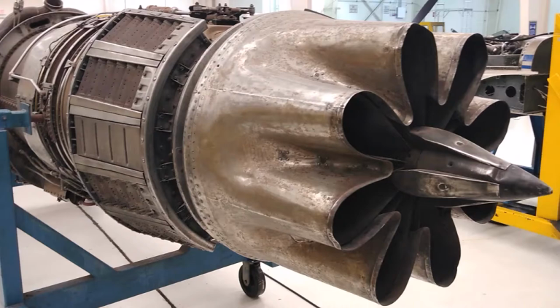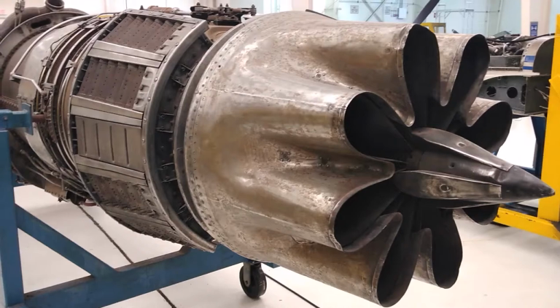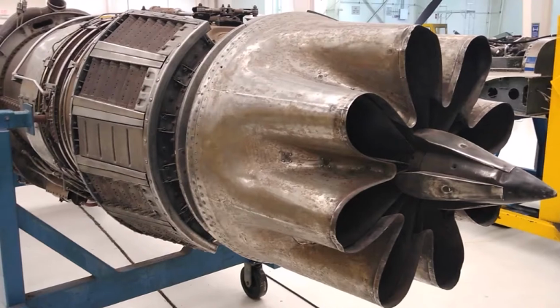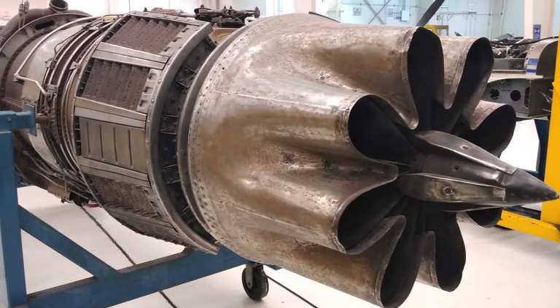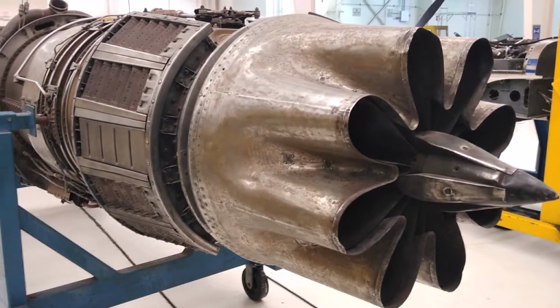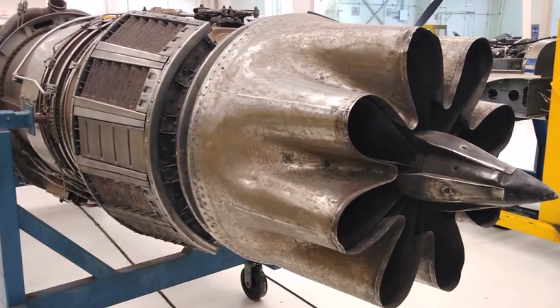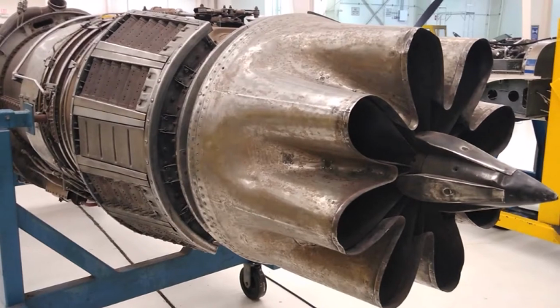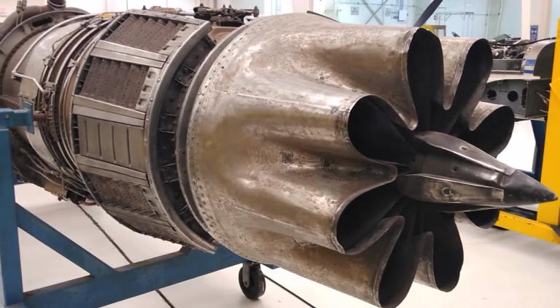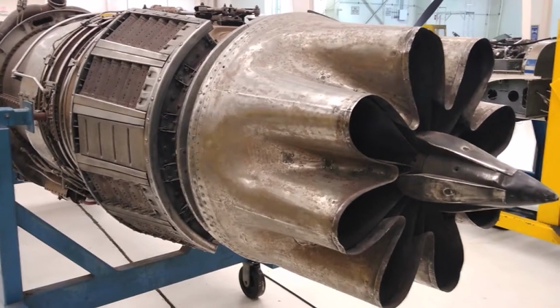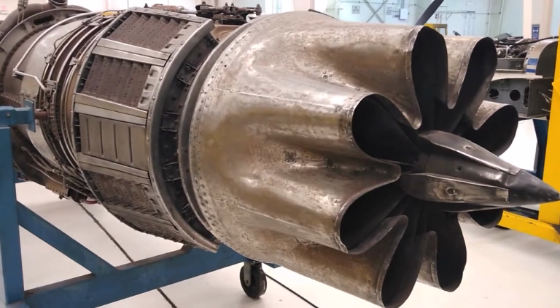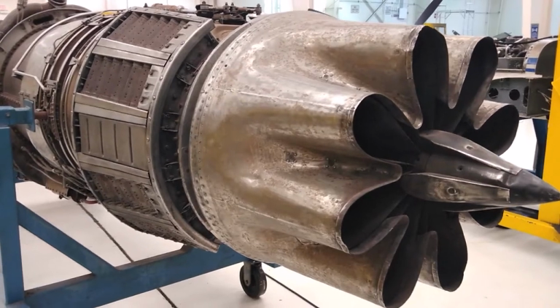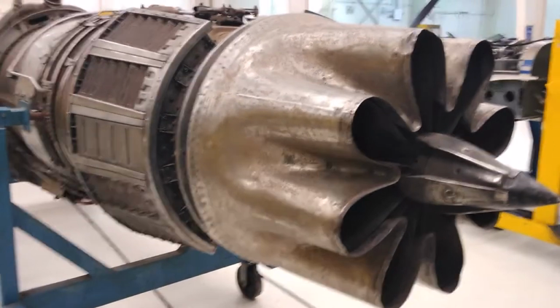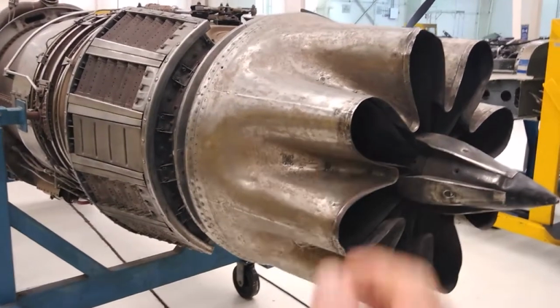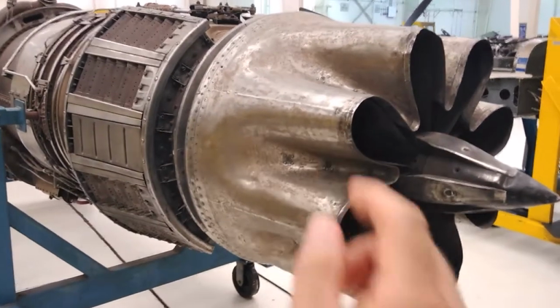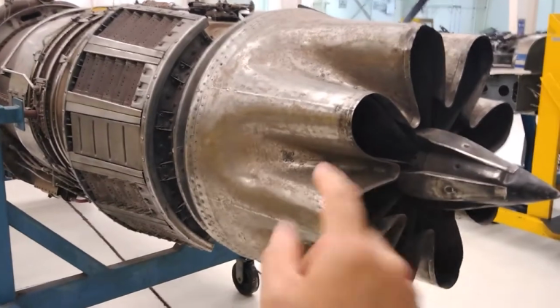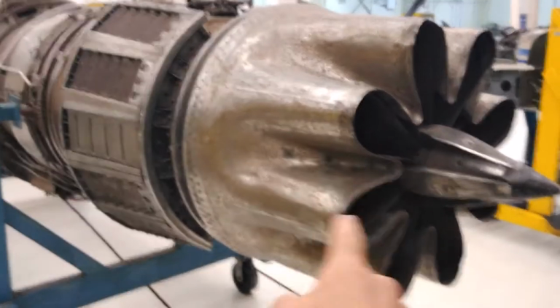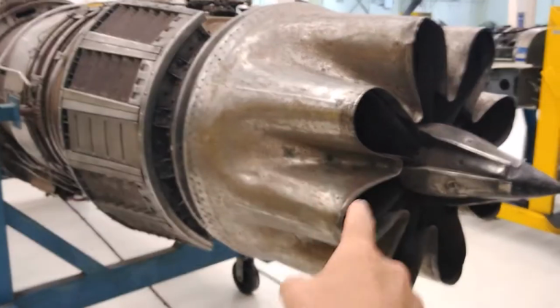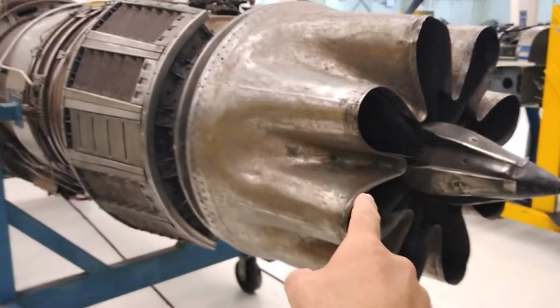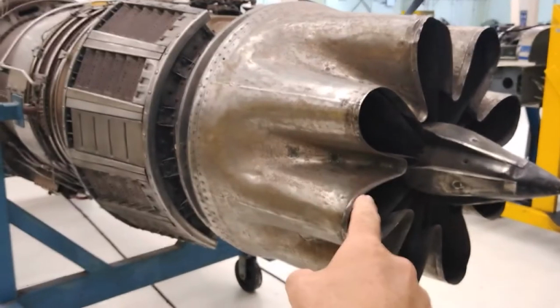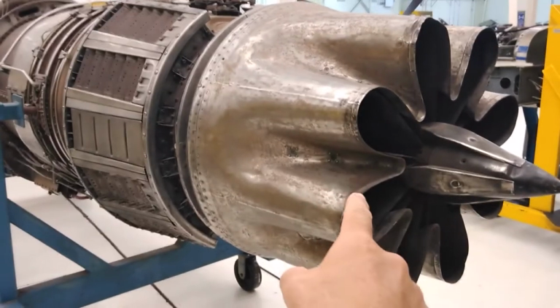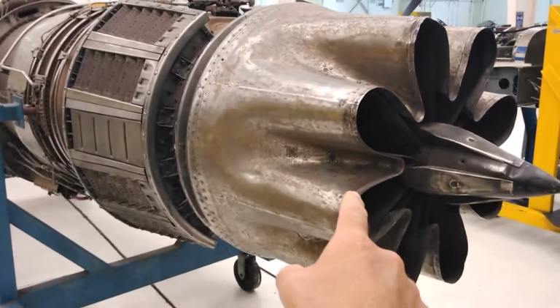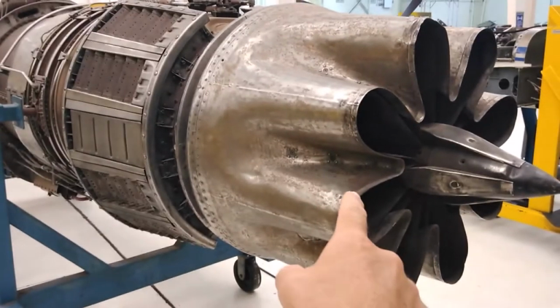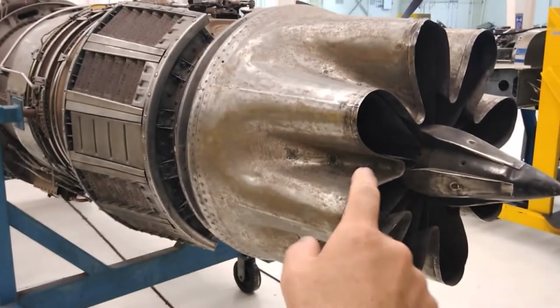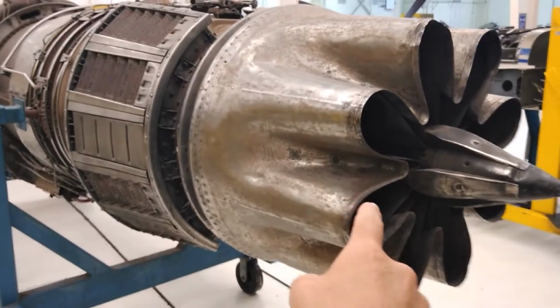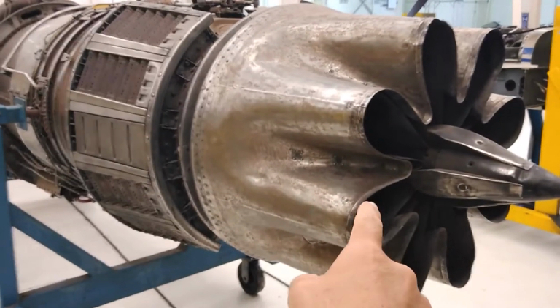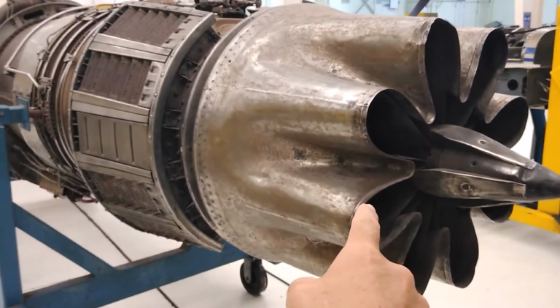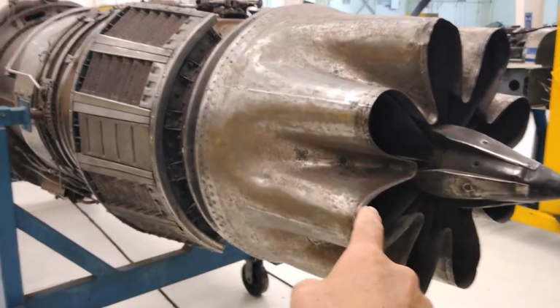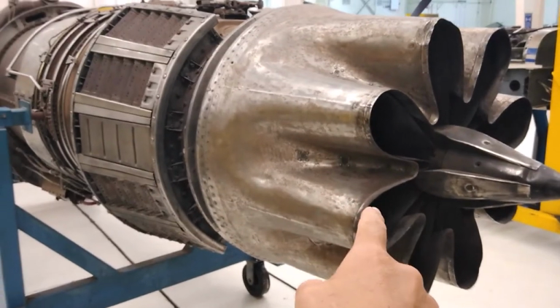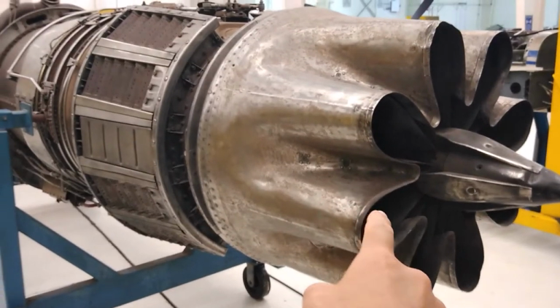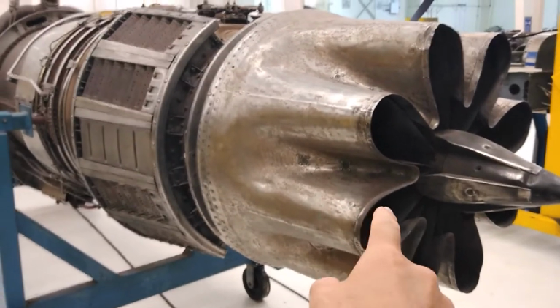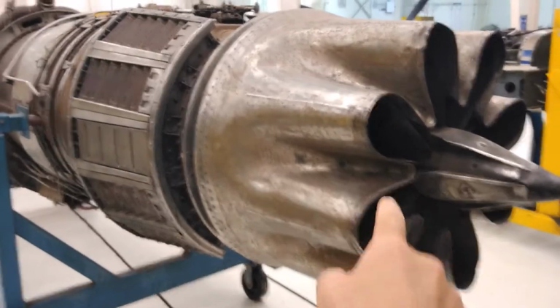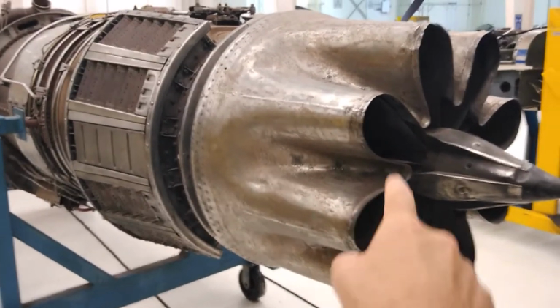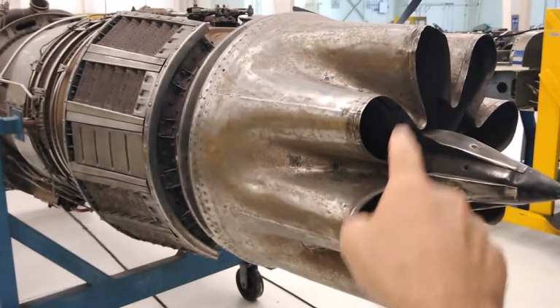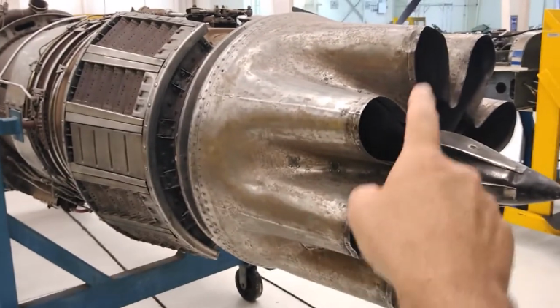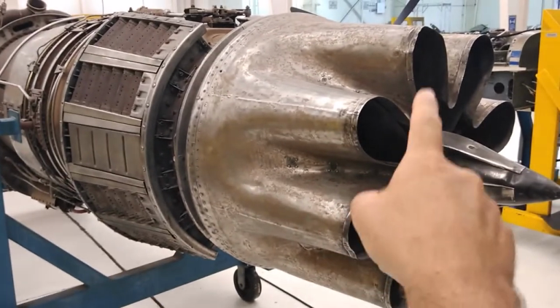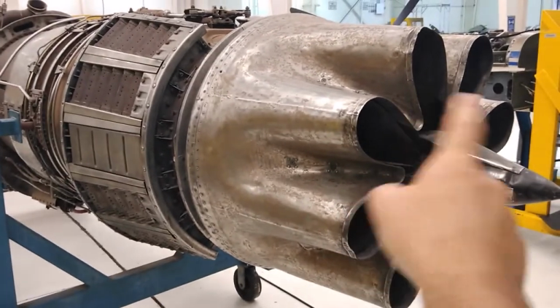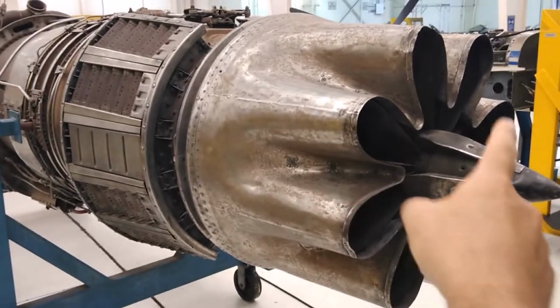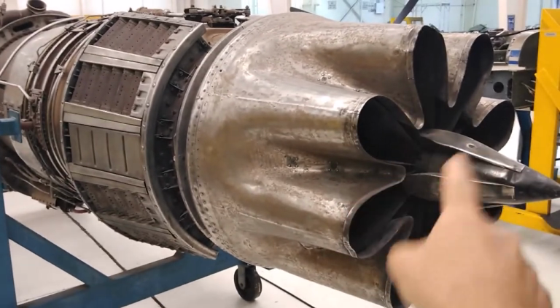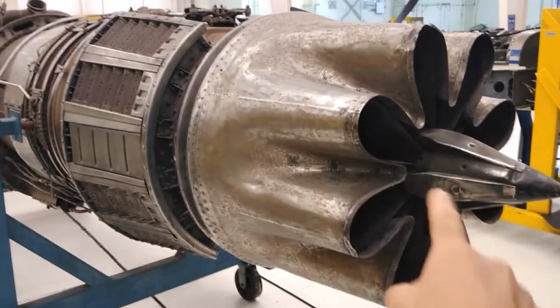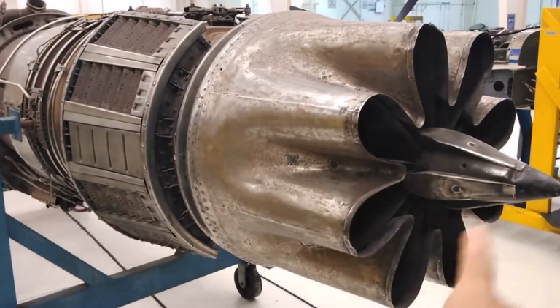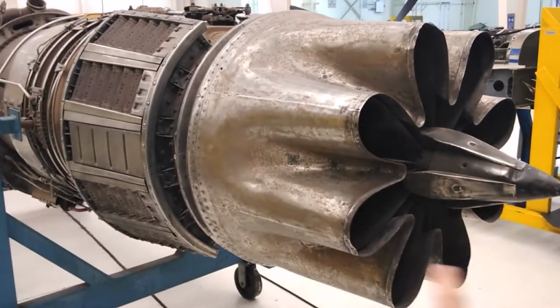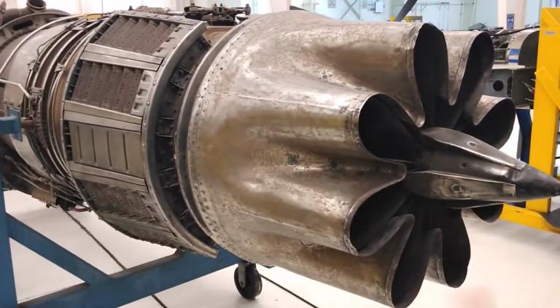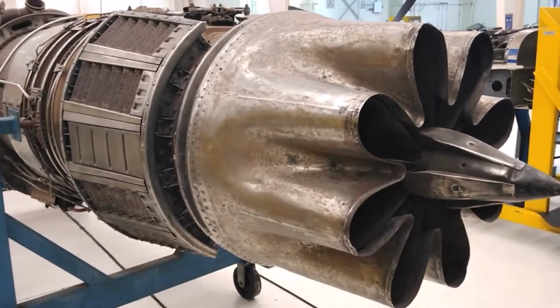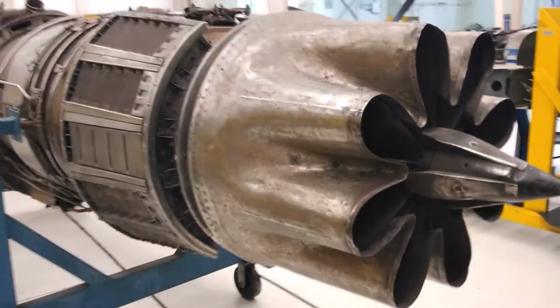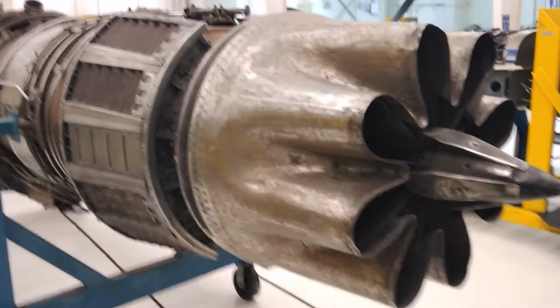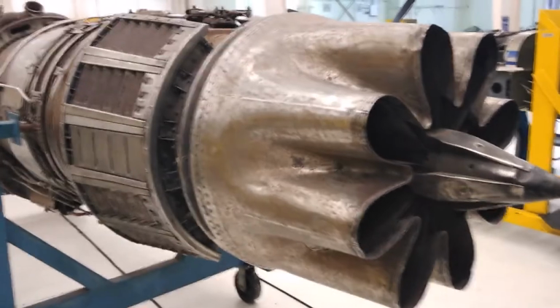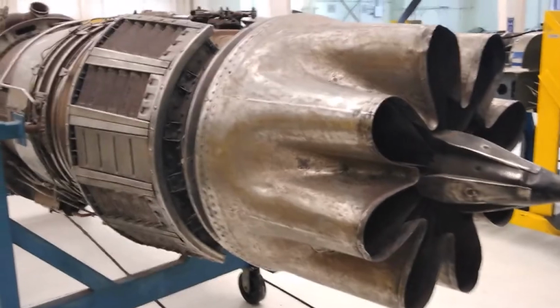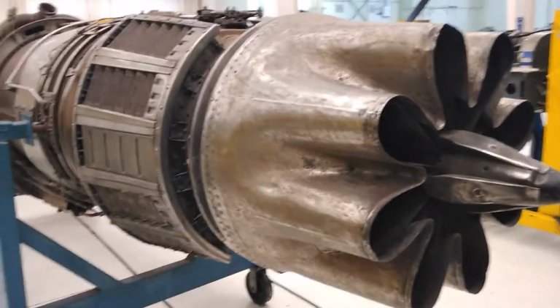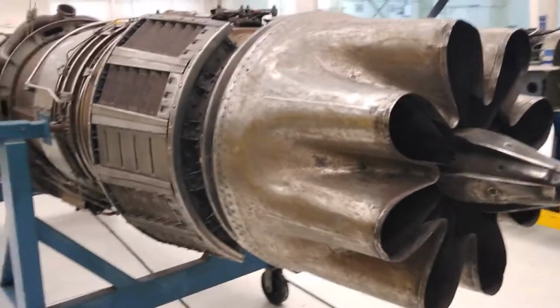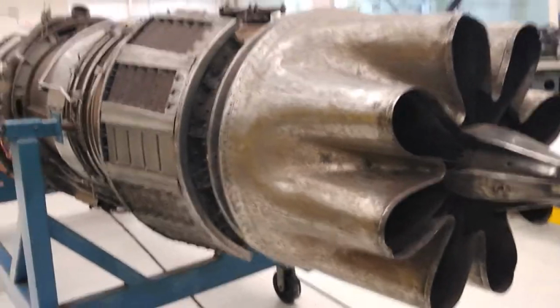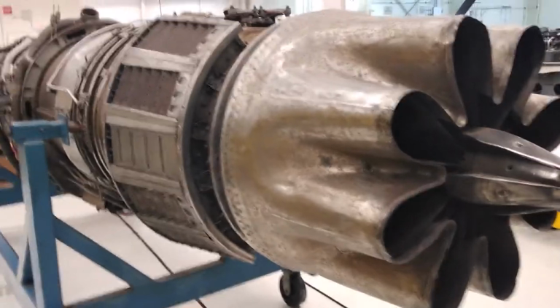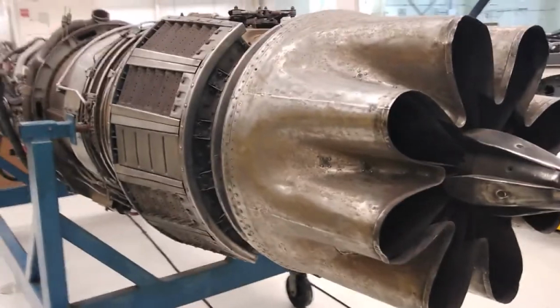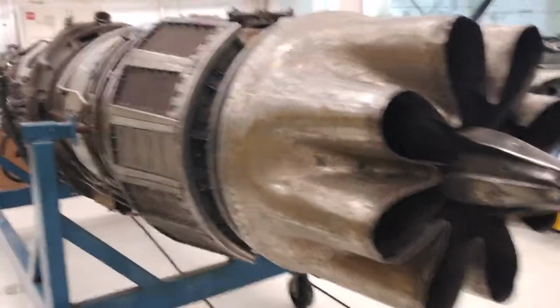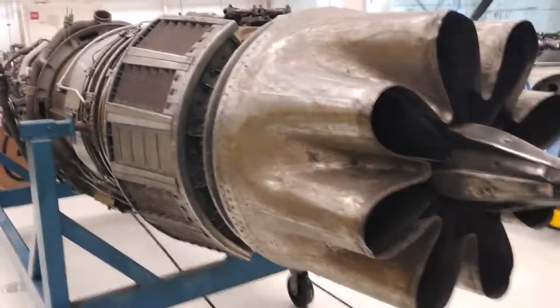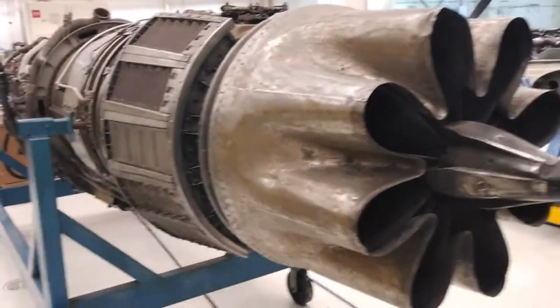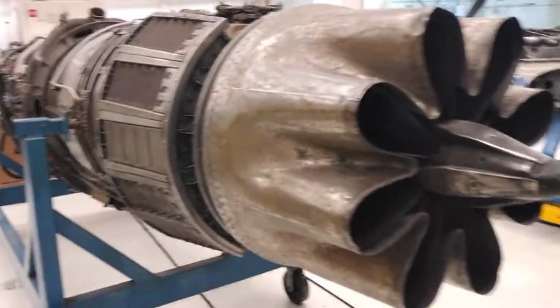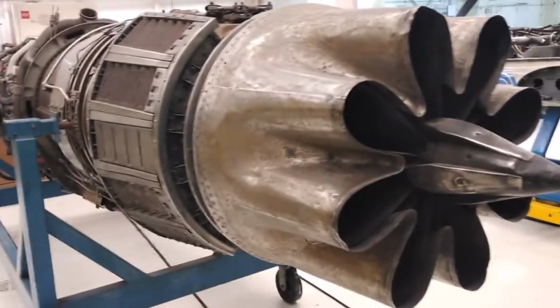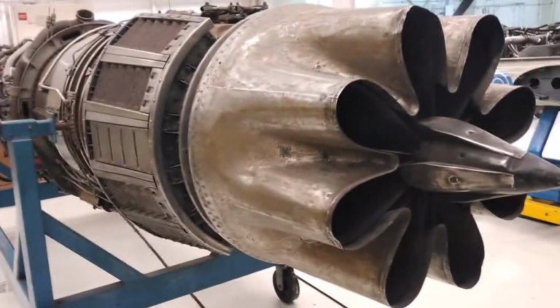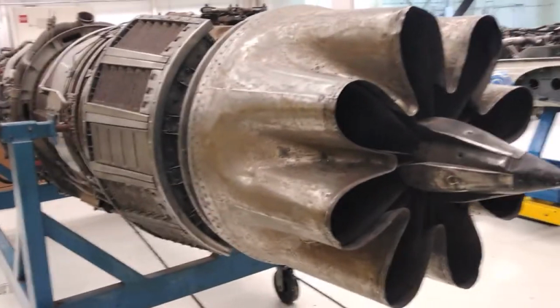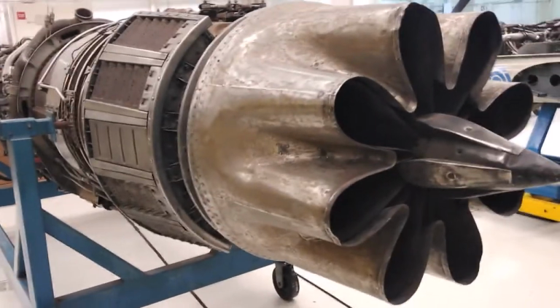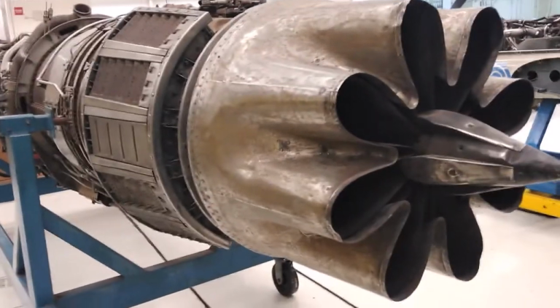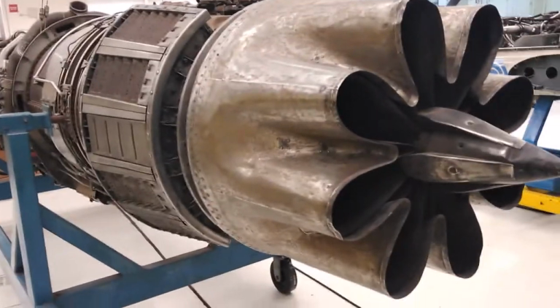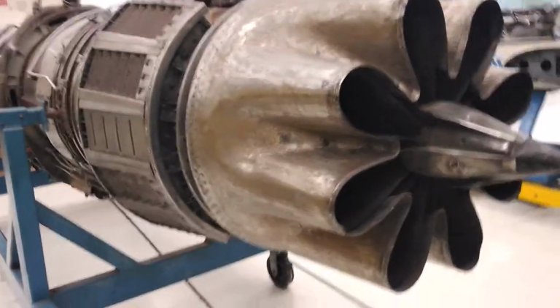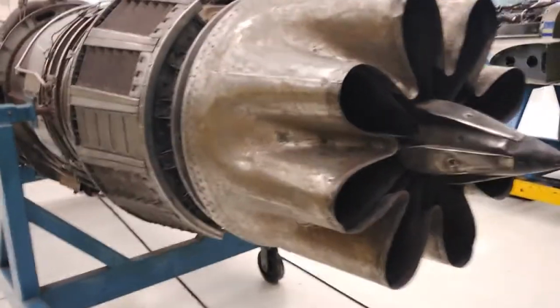Hello again. Today we'll be looking at the back of jet engines. We're going to find out what this flower-looking thing is on the back of jet engines.